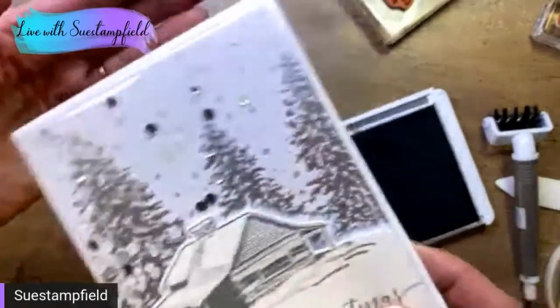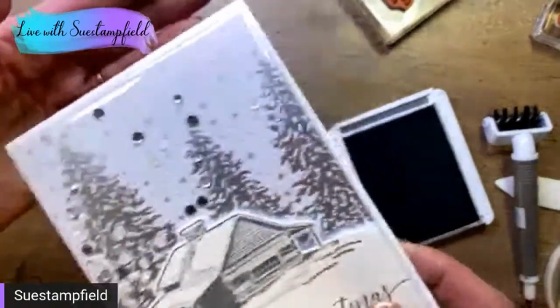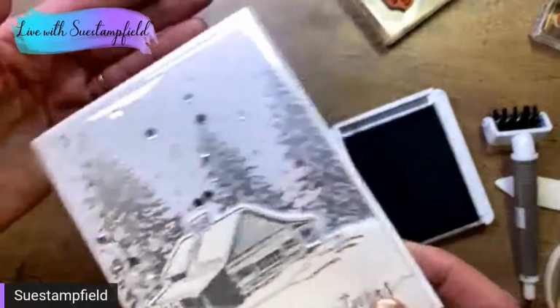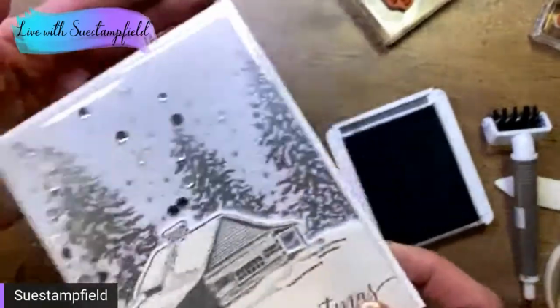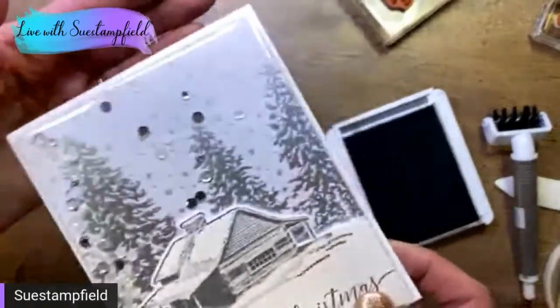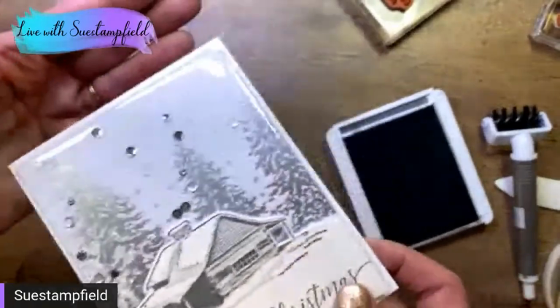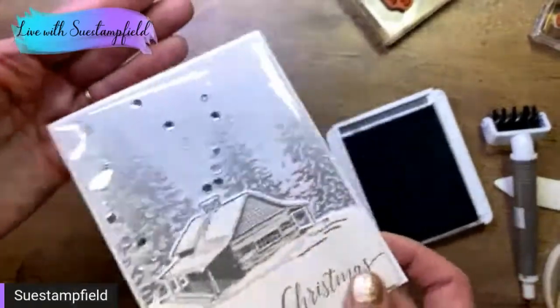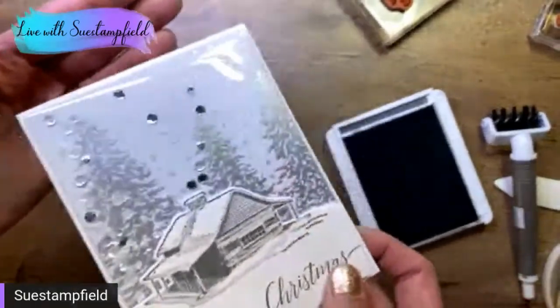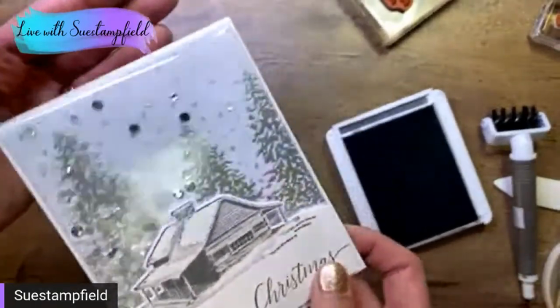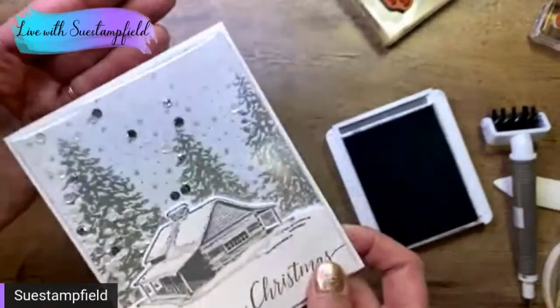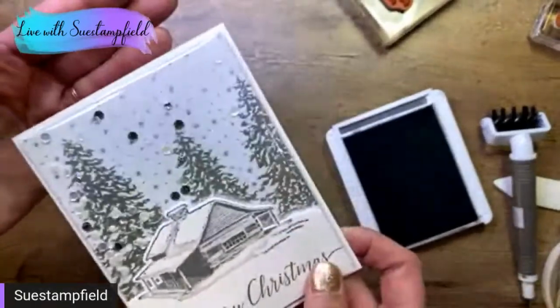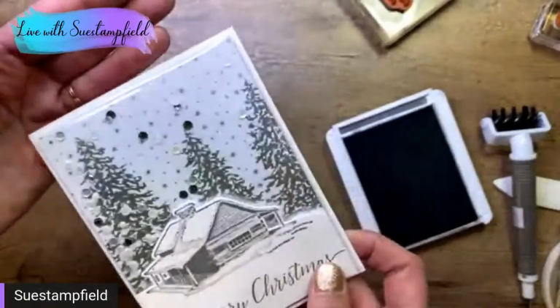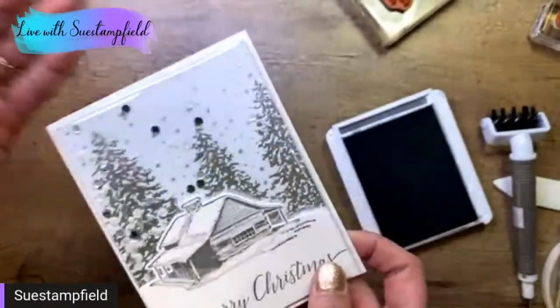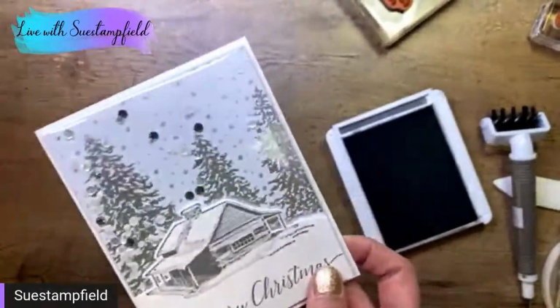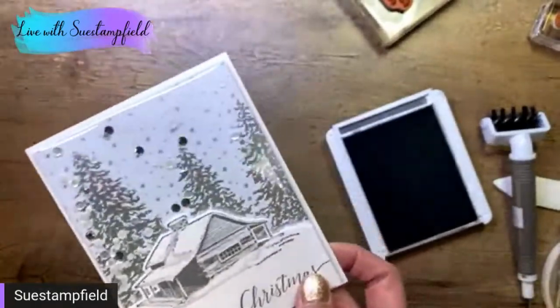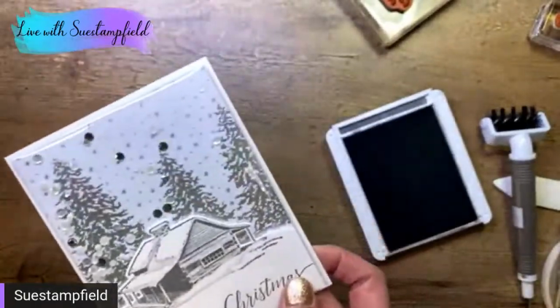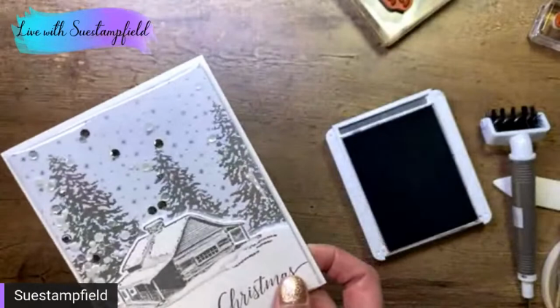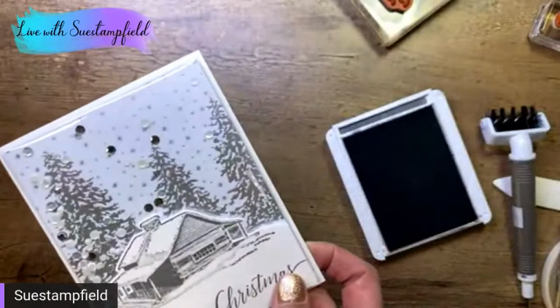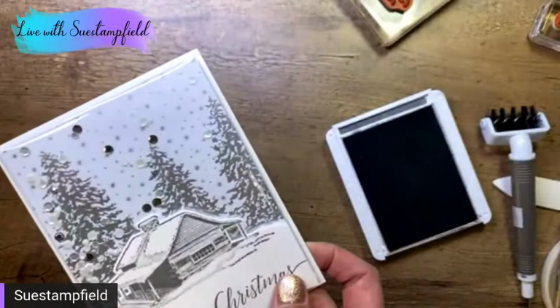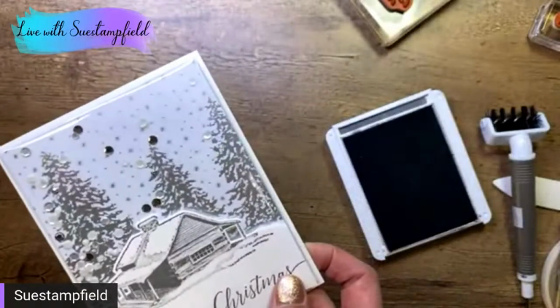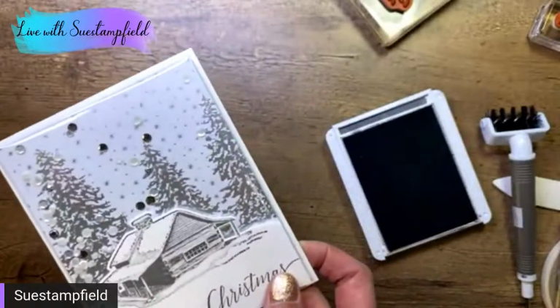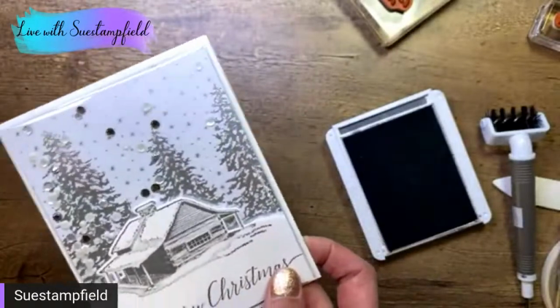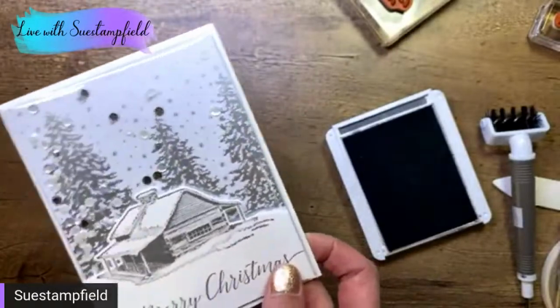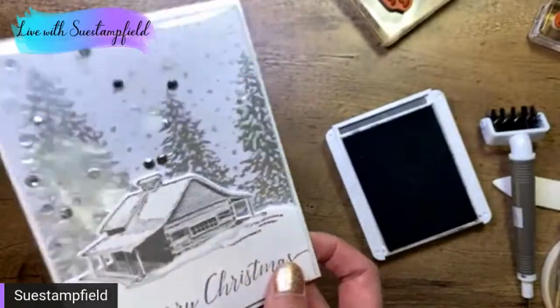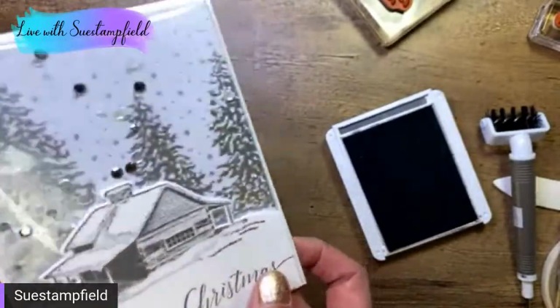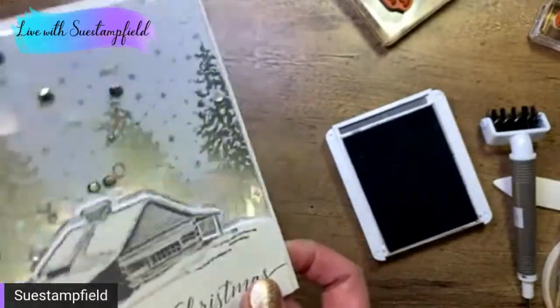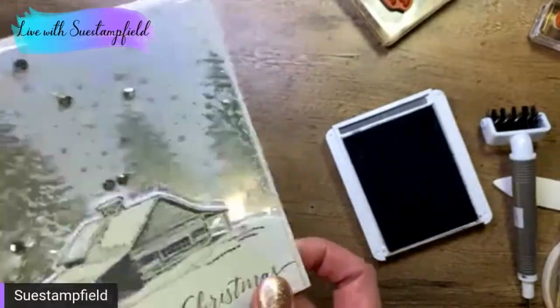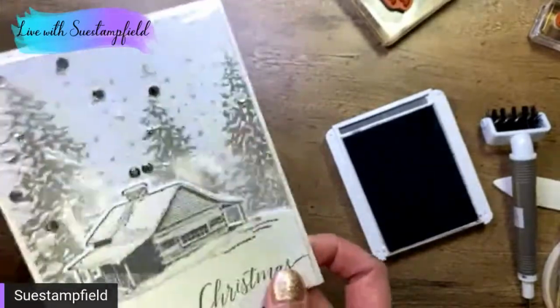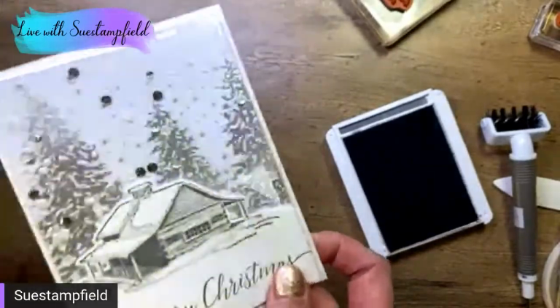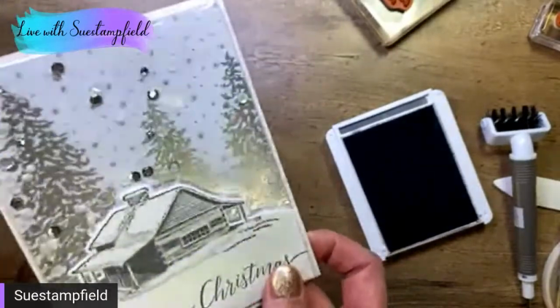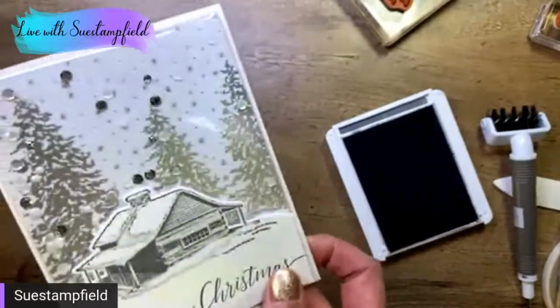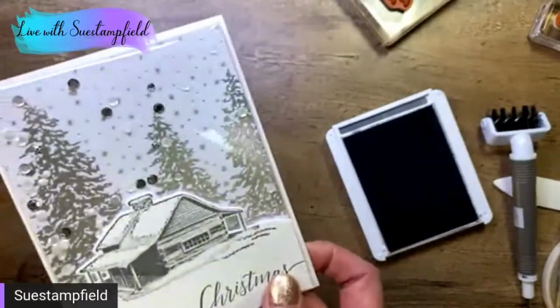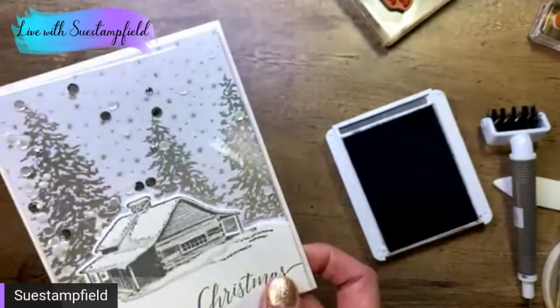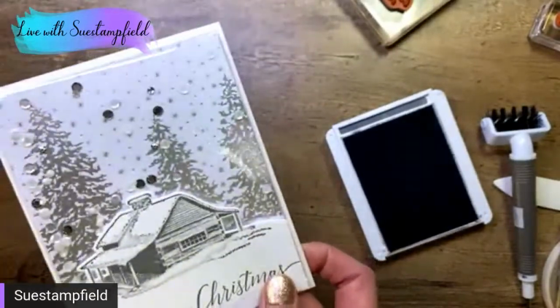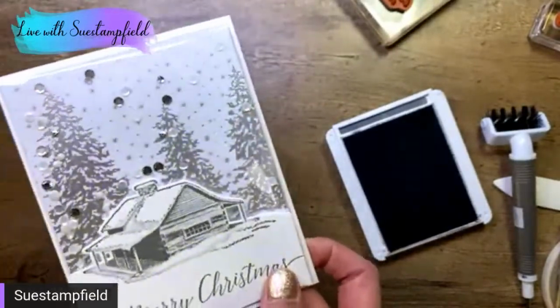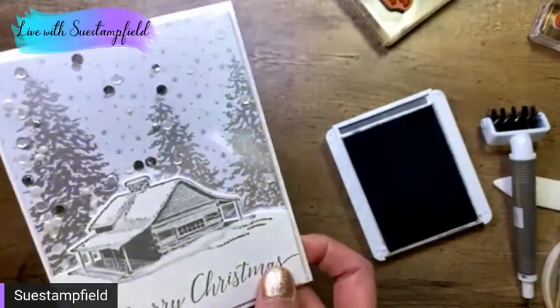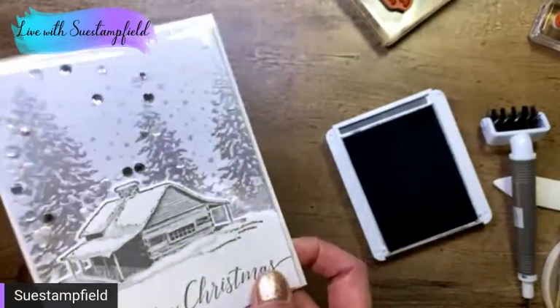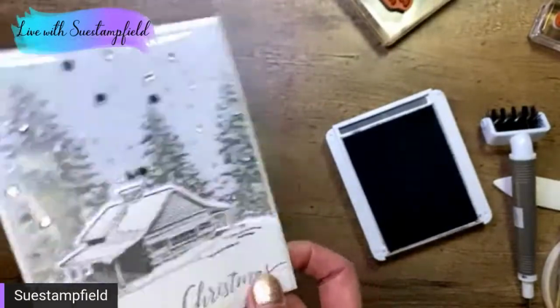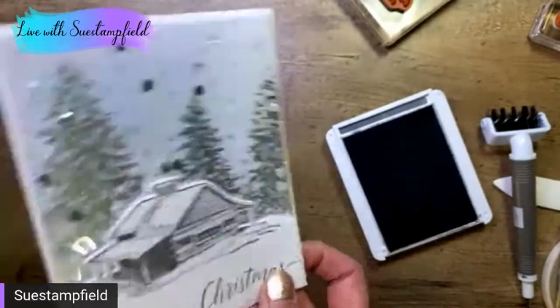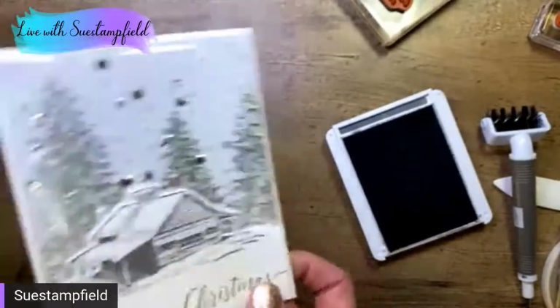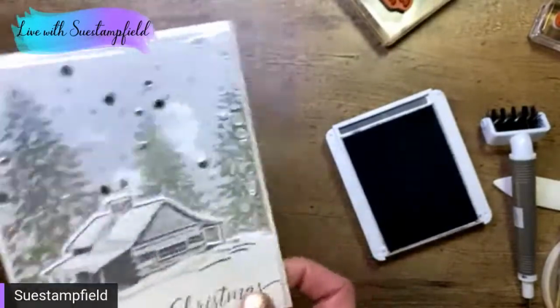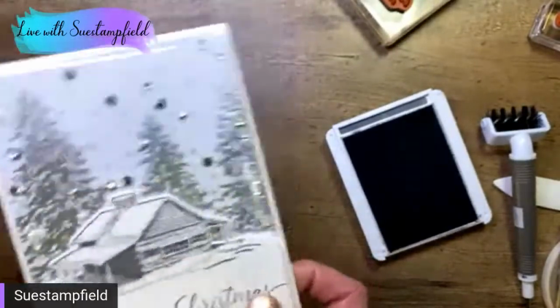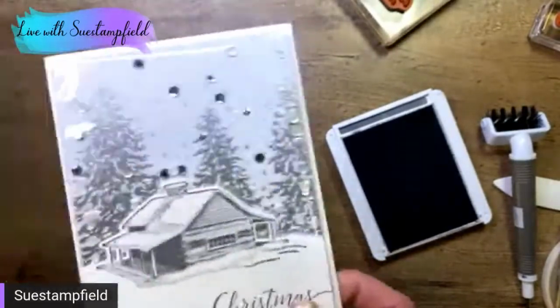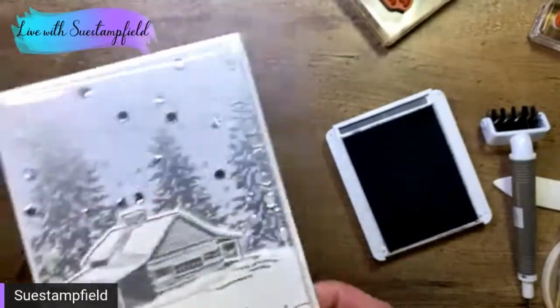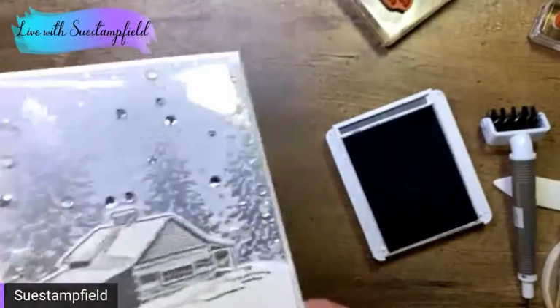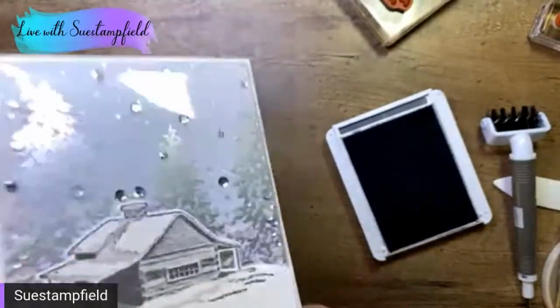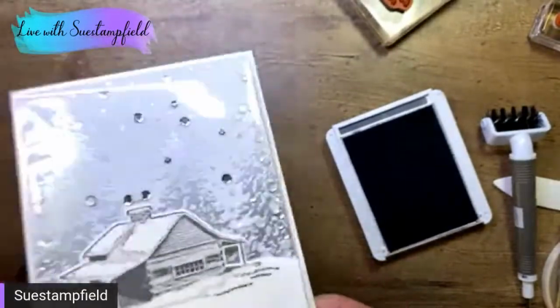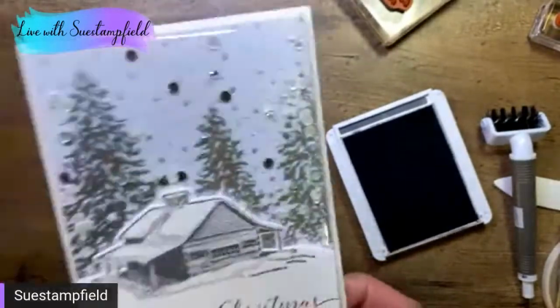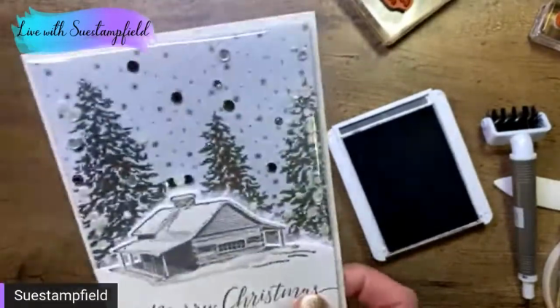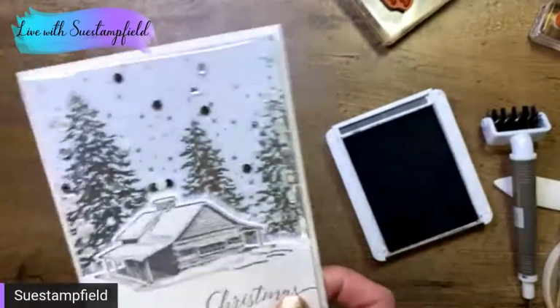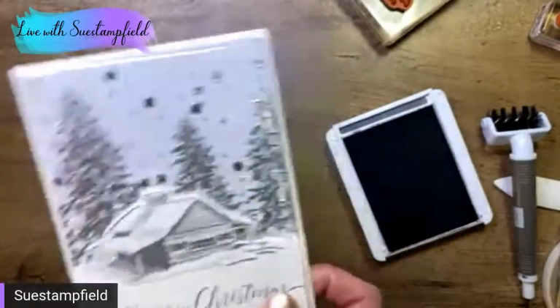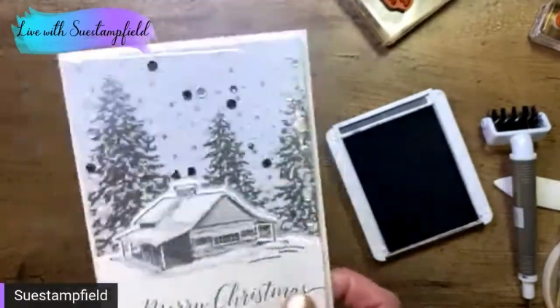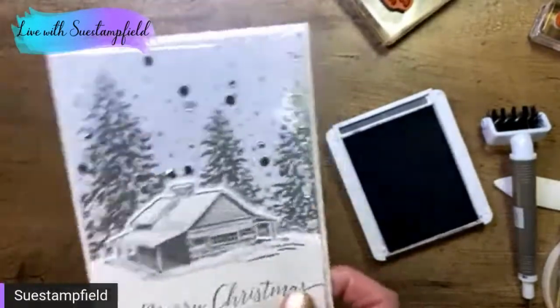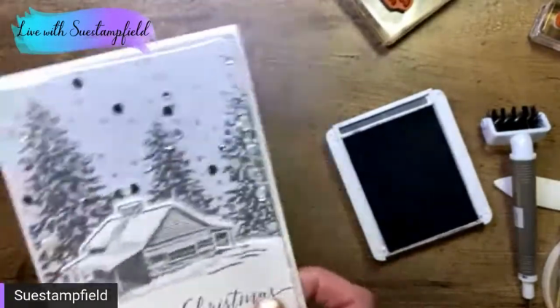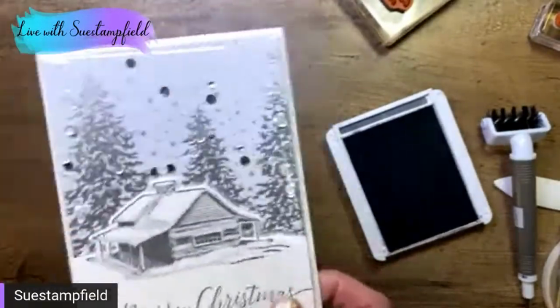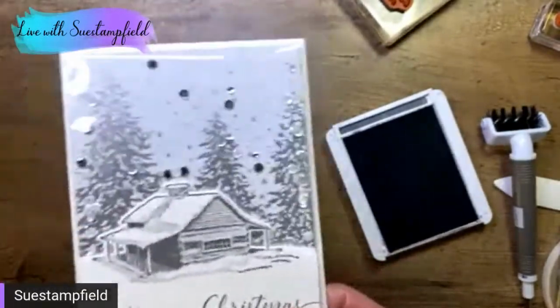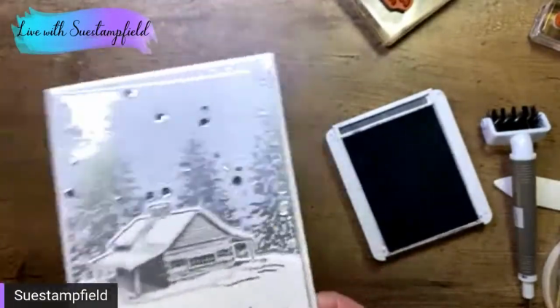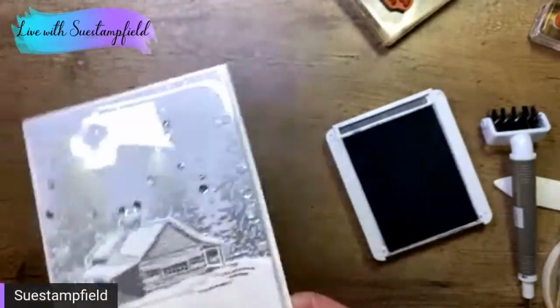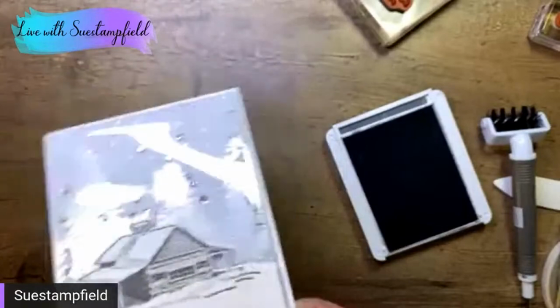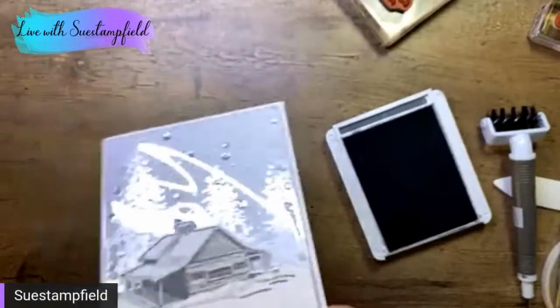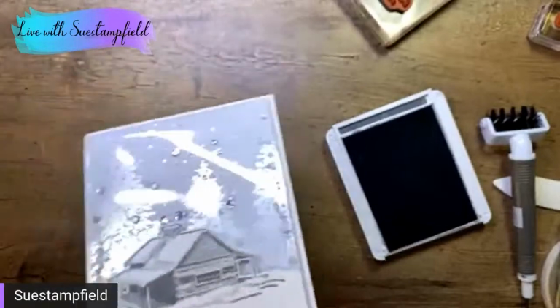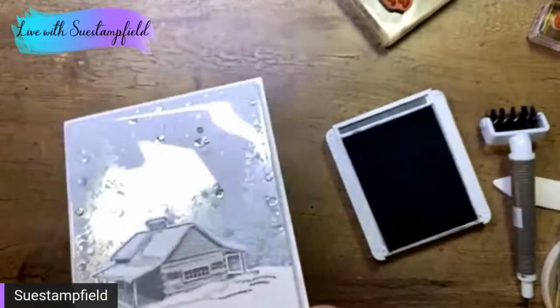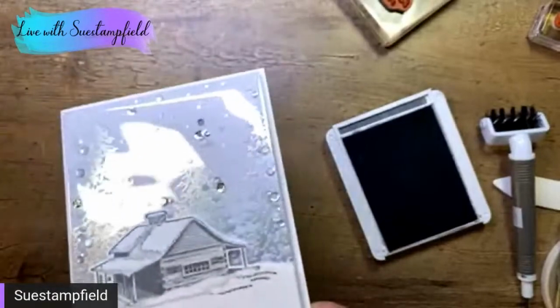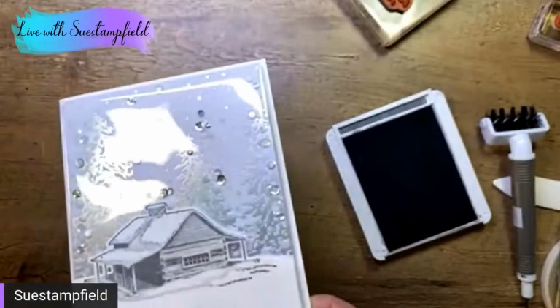I've got a couple other versions to show you here. May you enjoy the peace of this beautiful season — which is just perfect. You can see the shakers in there. Sorry about all the reflecting from my lights — I have to have lights or you can't see what I'm doing, but sometimes the reflection is annoying. That is our shaker card.